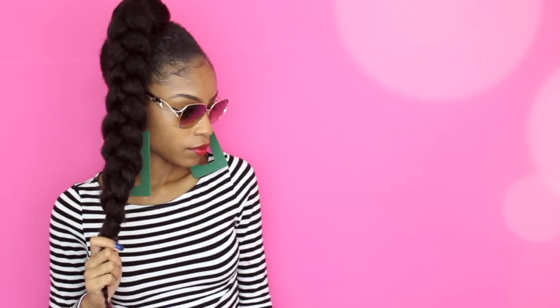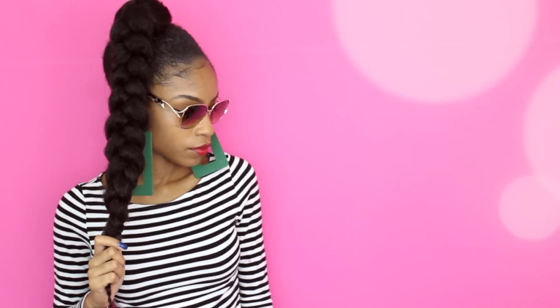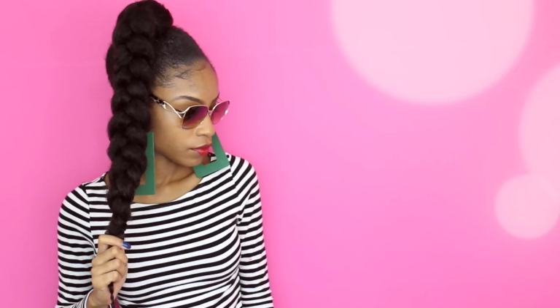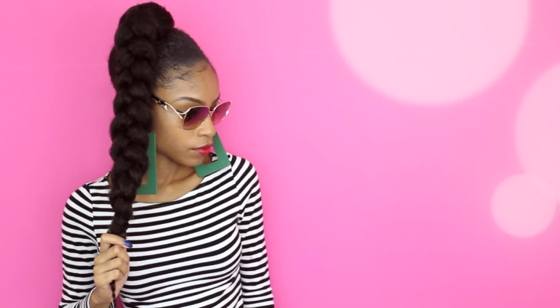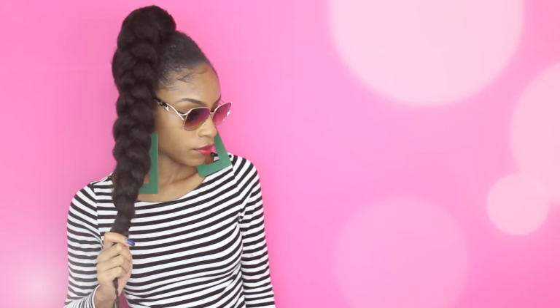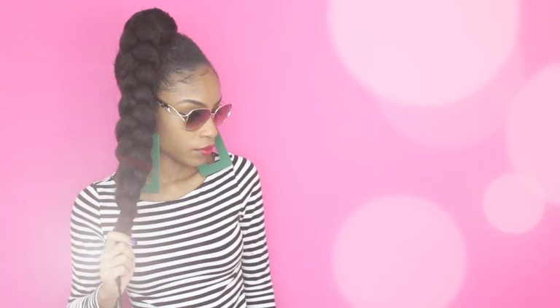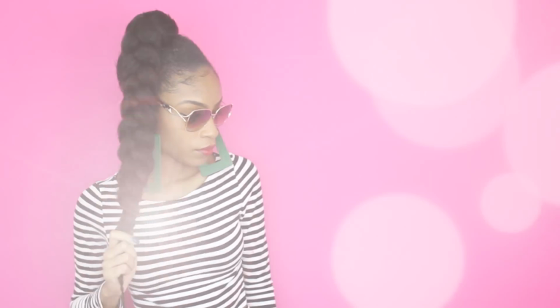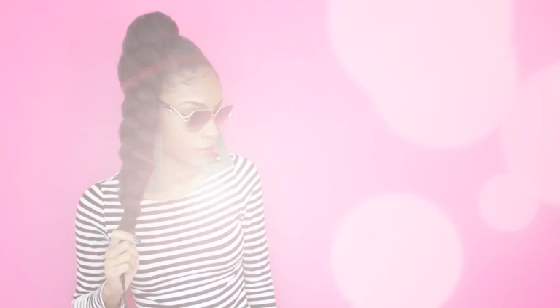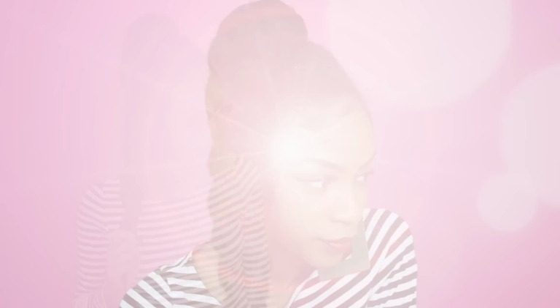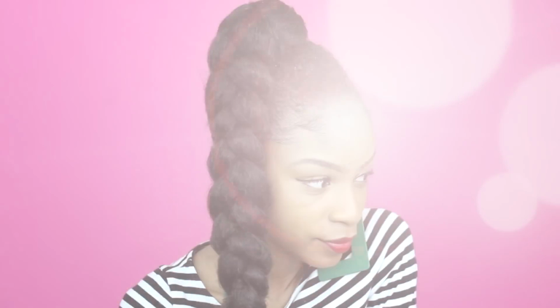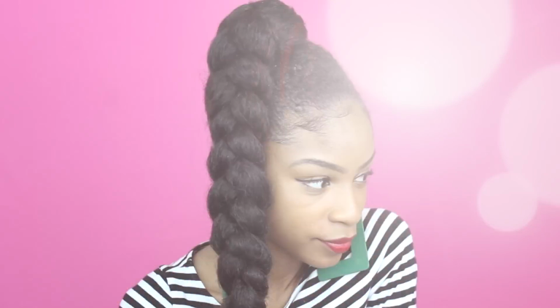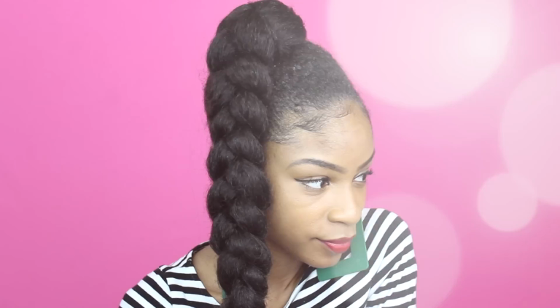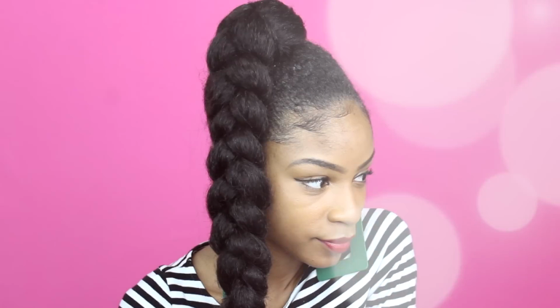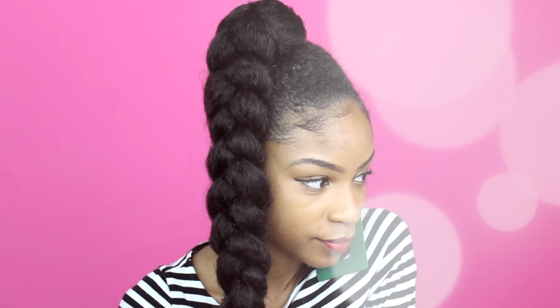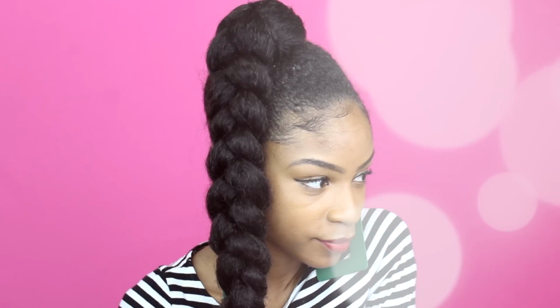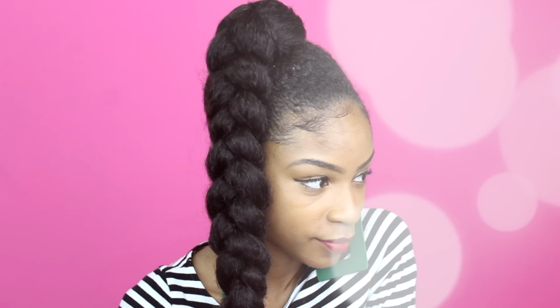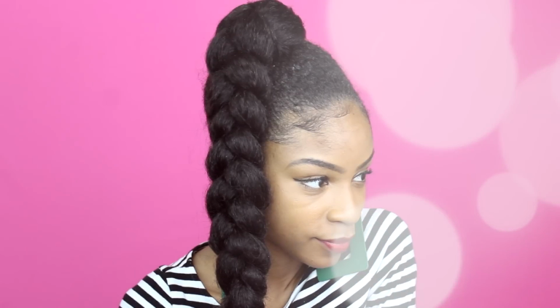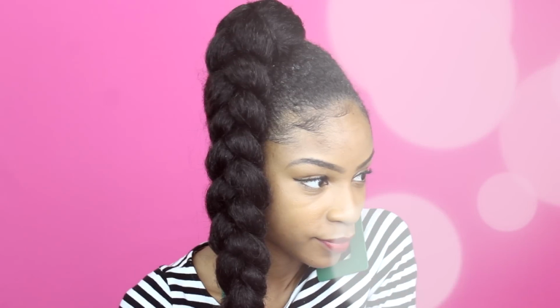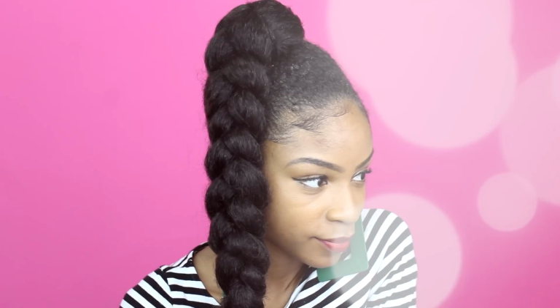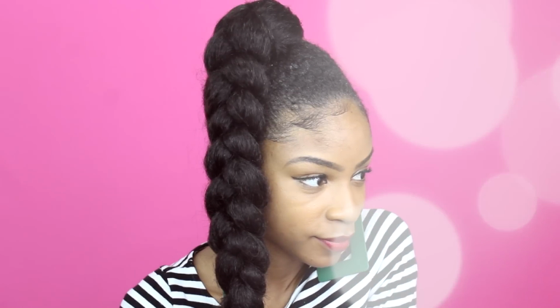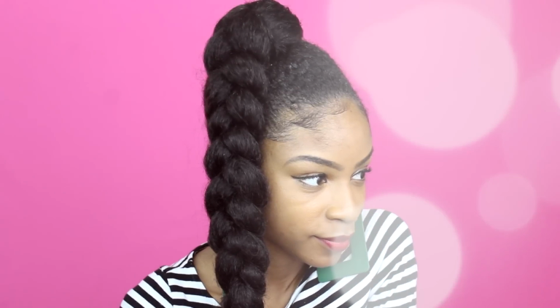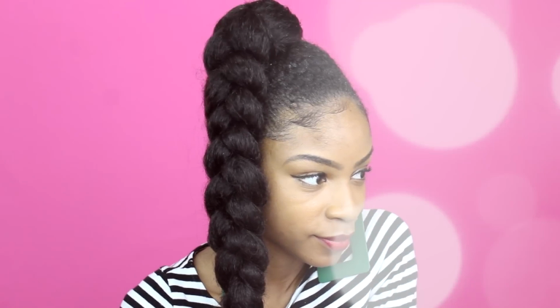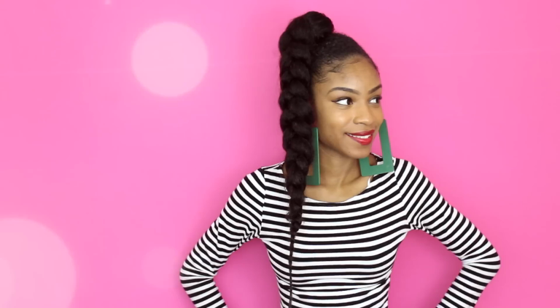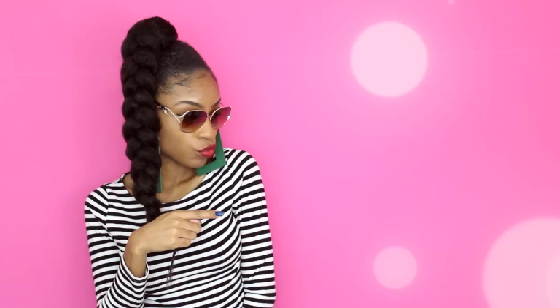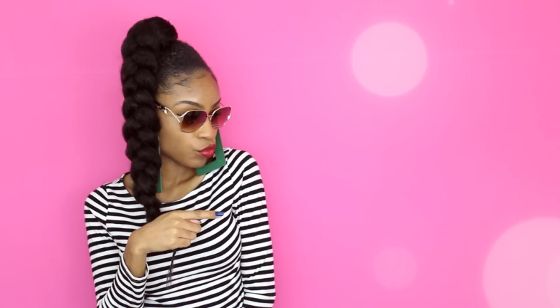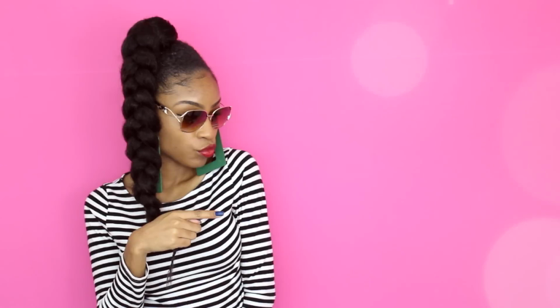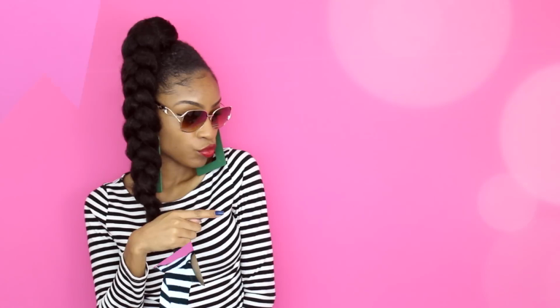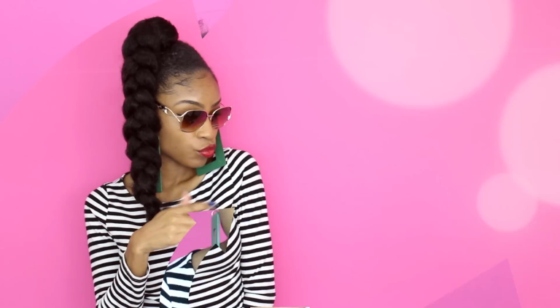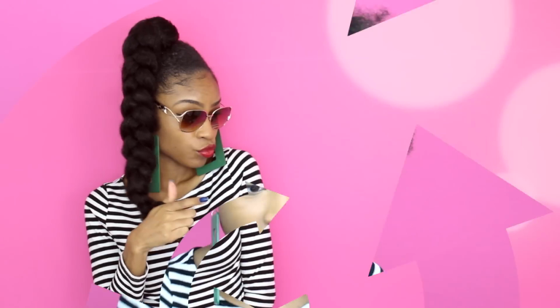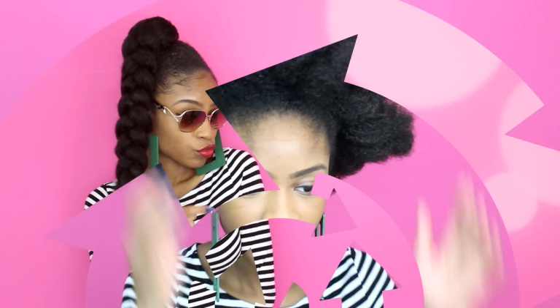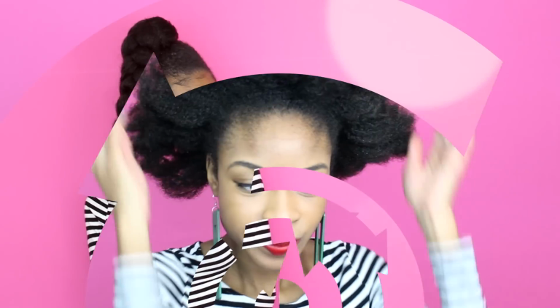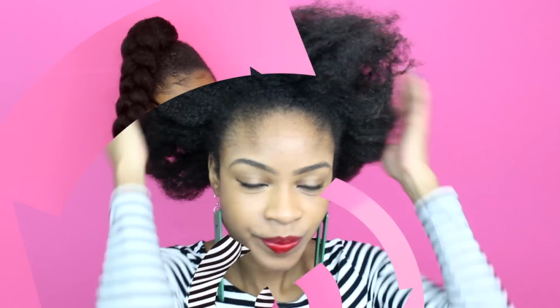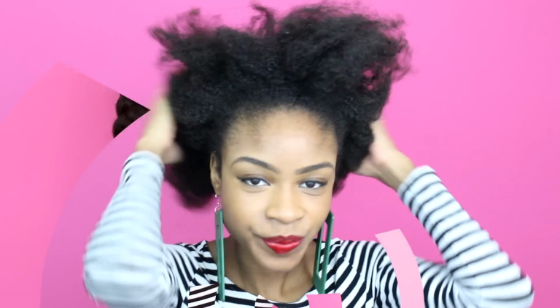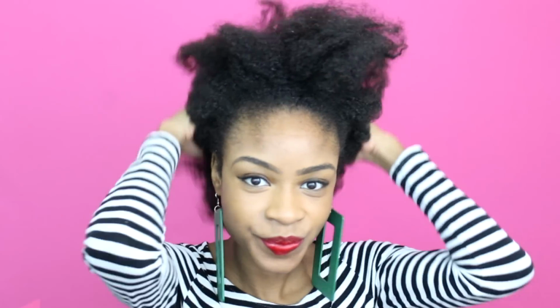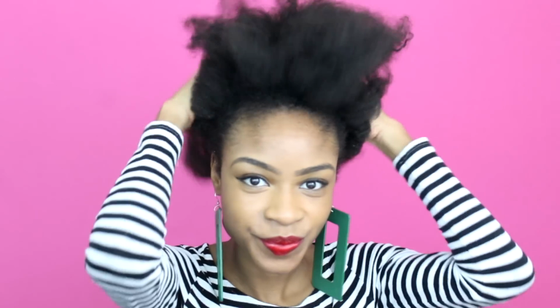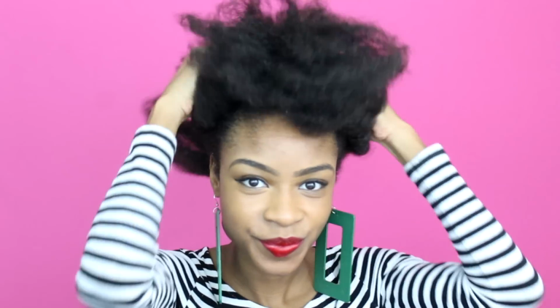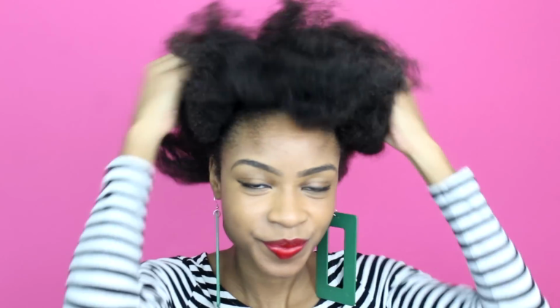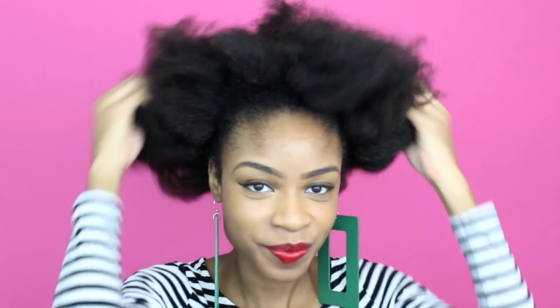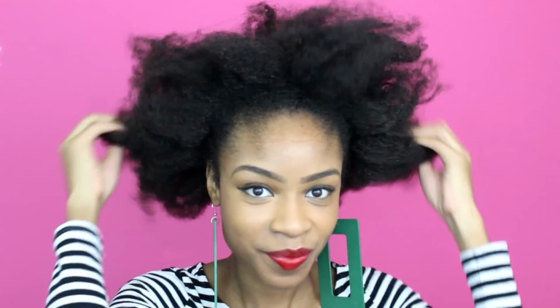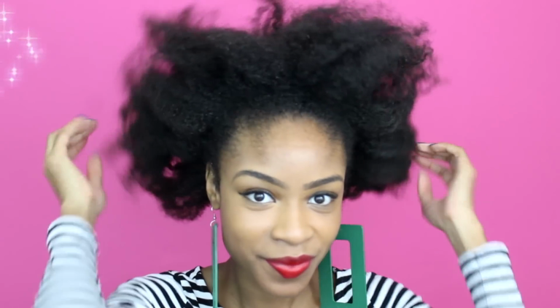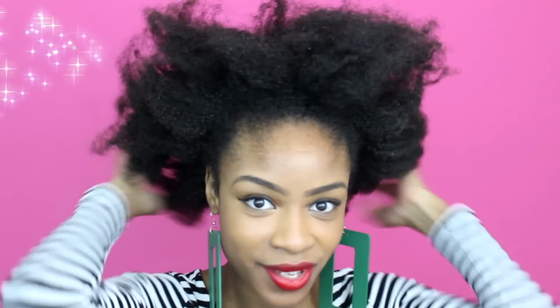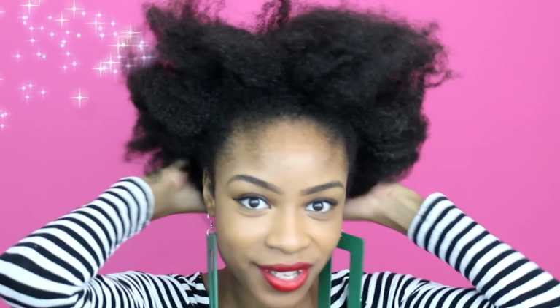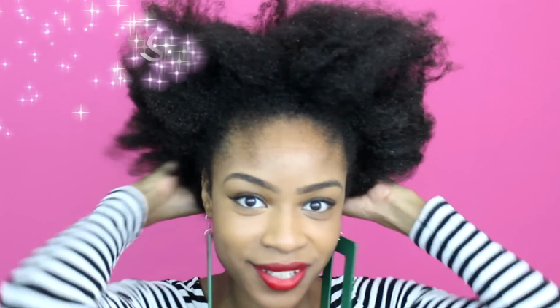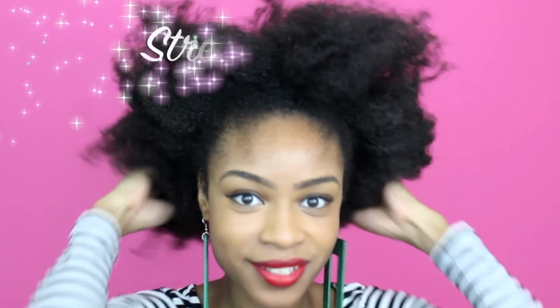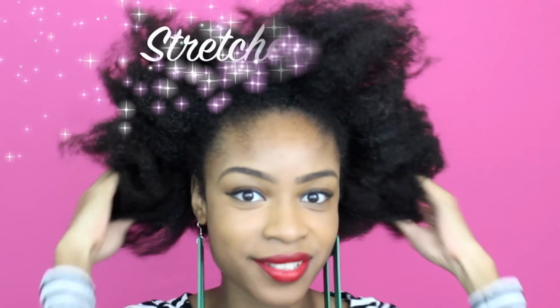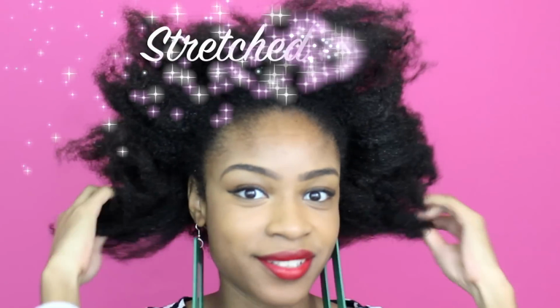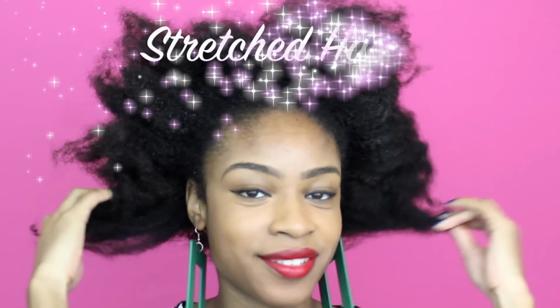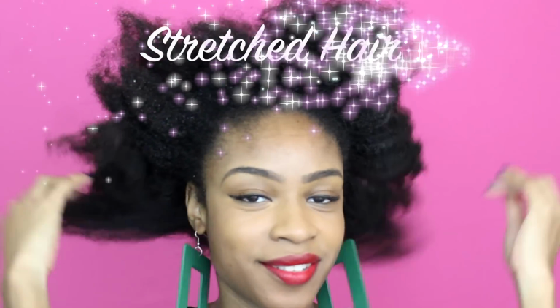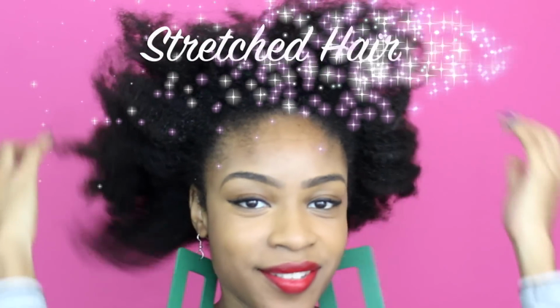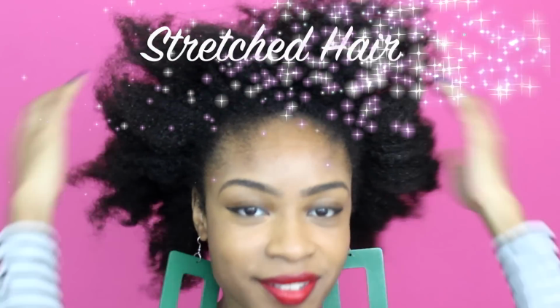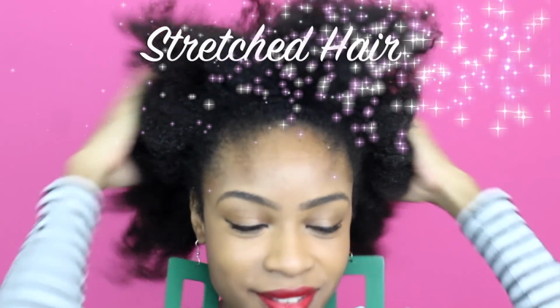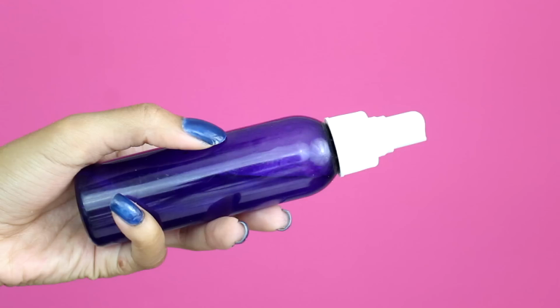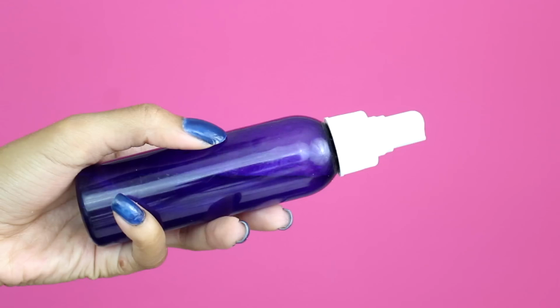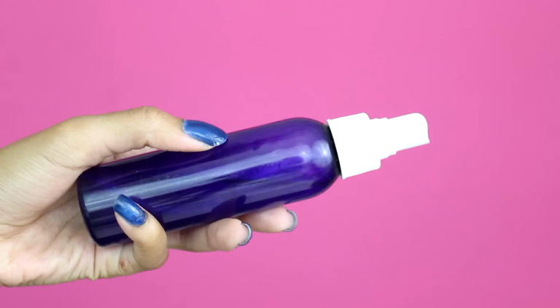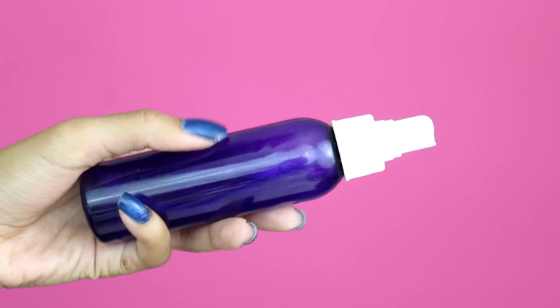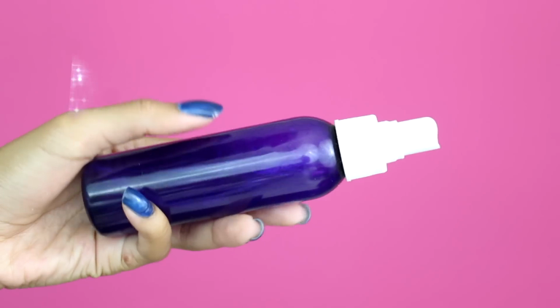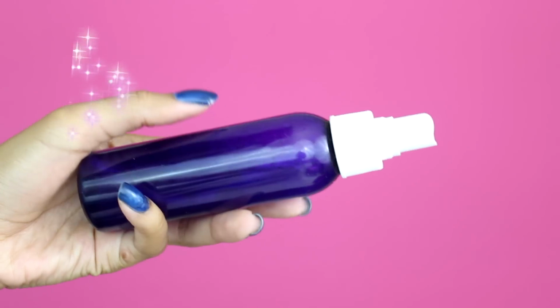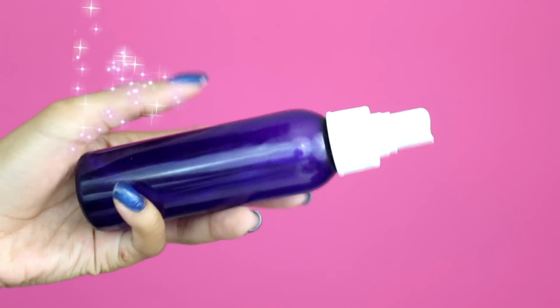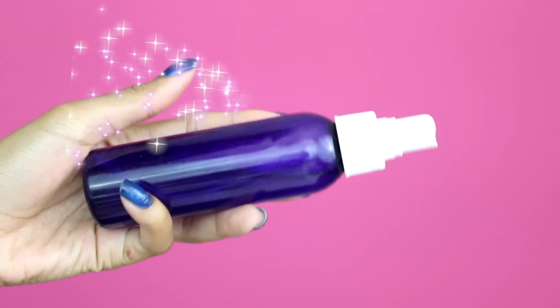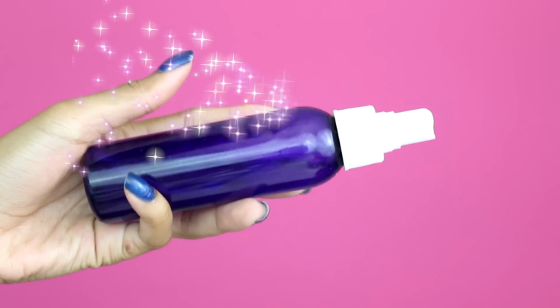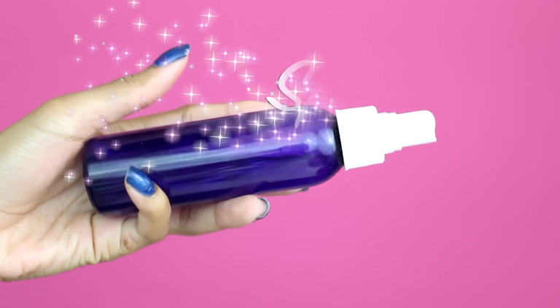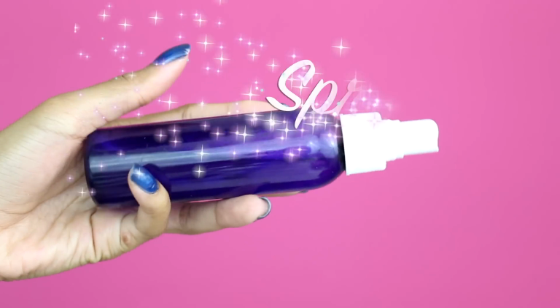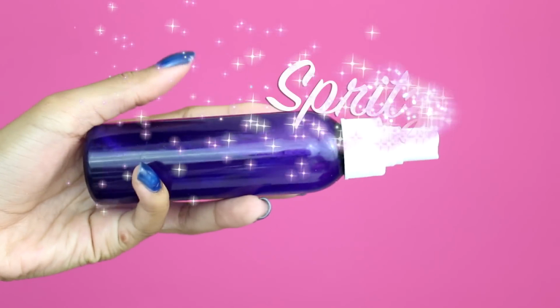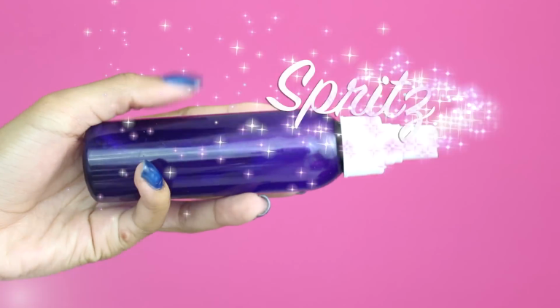Hey curl friends and welcome back! Today's tutorial is going to be this 90's inspired jumbo braid ponytail.